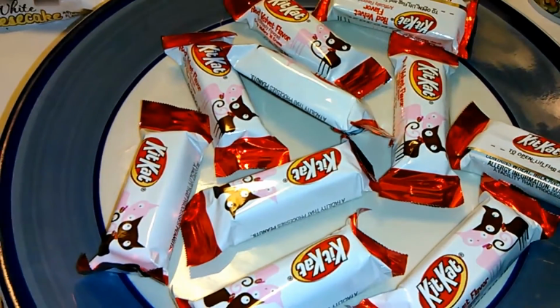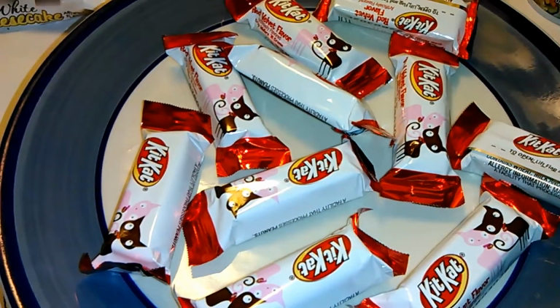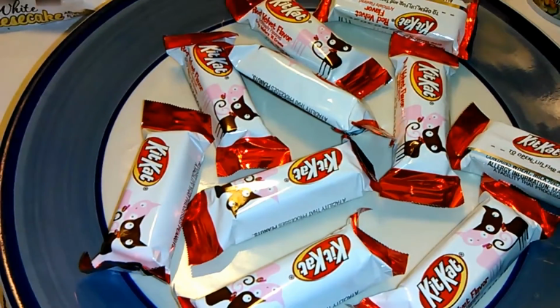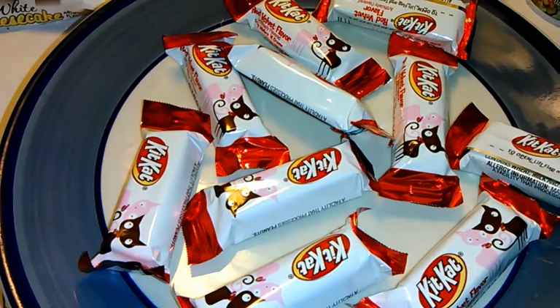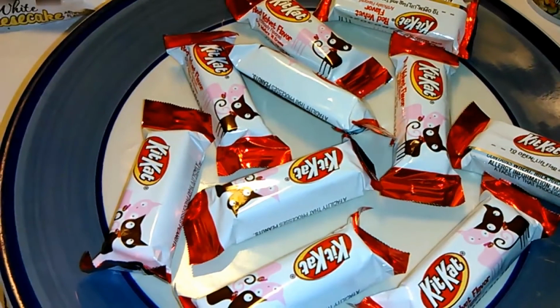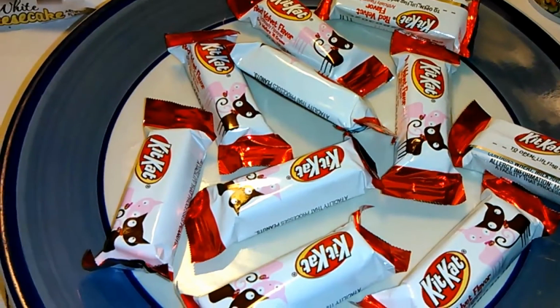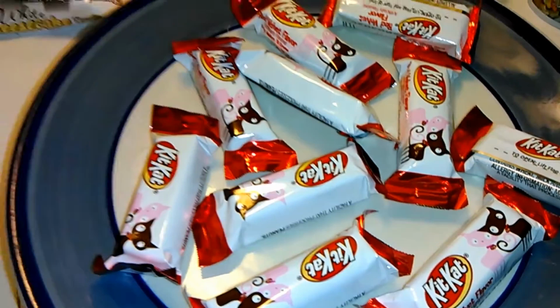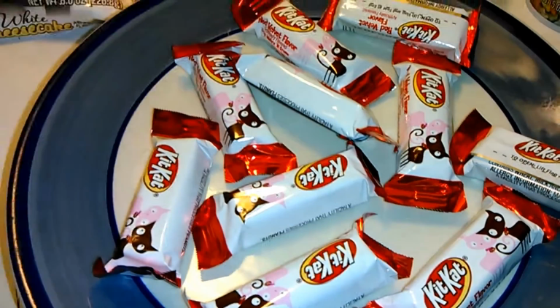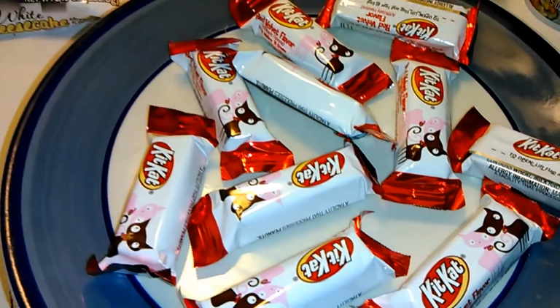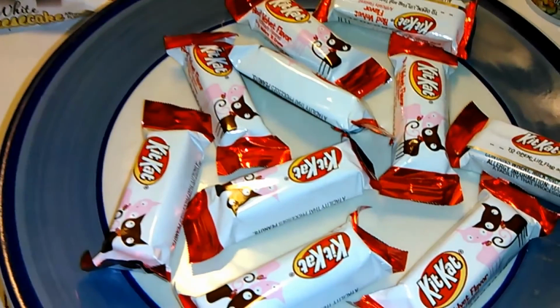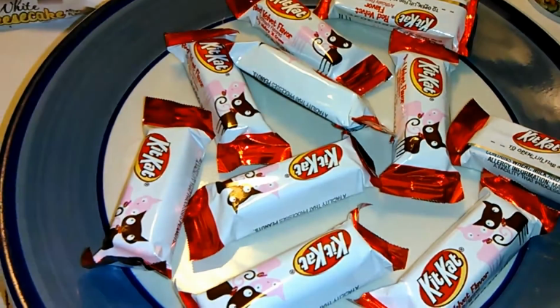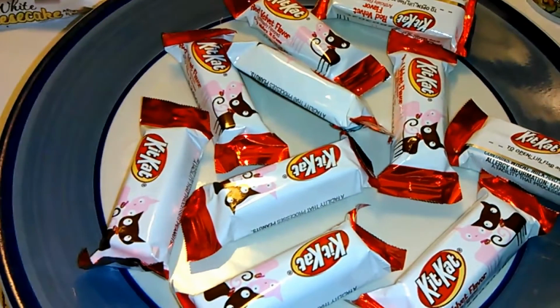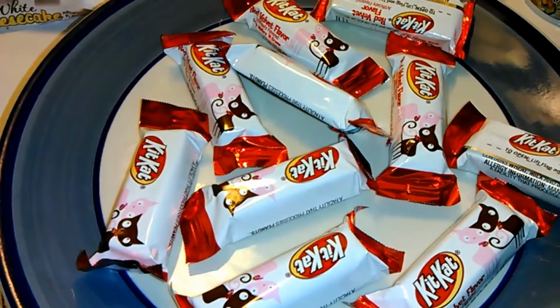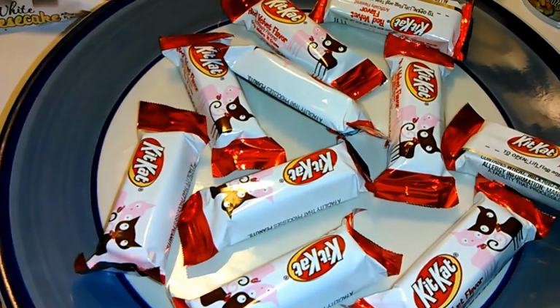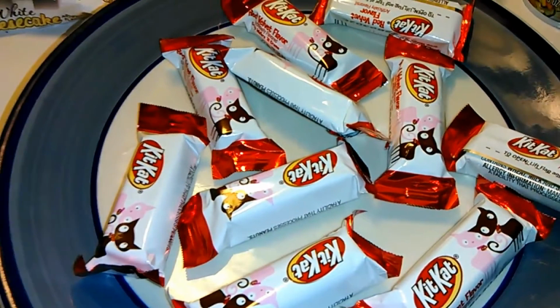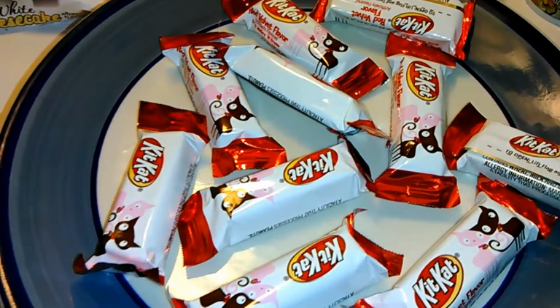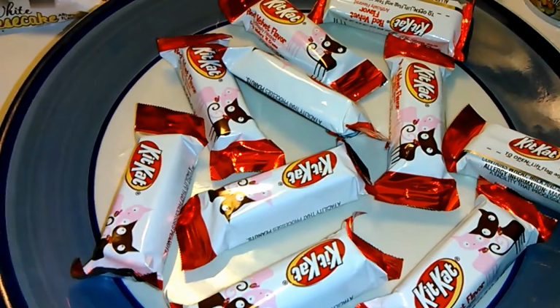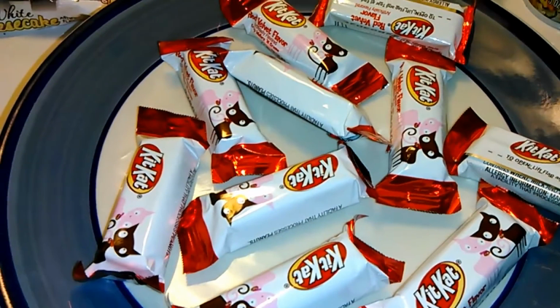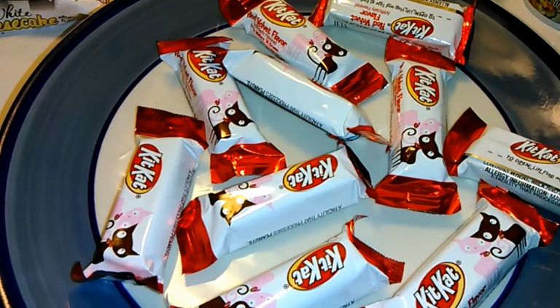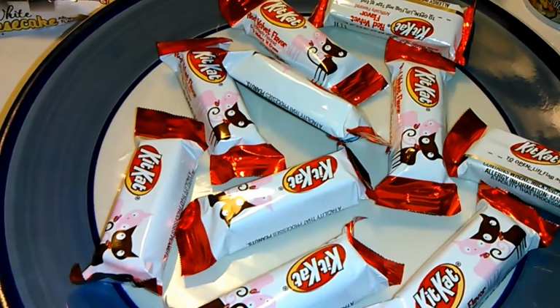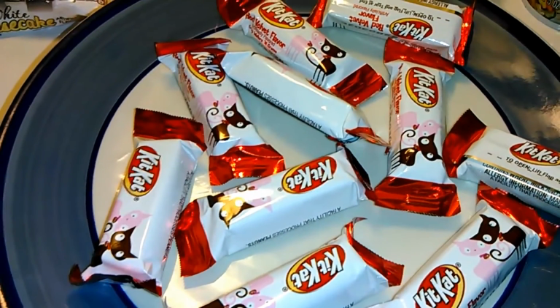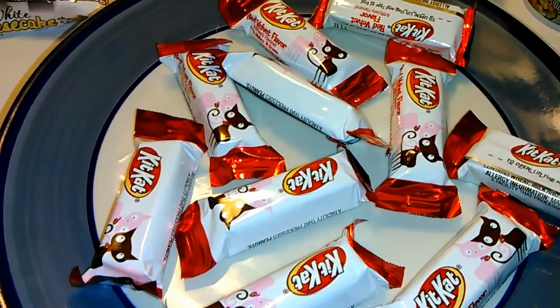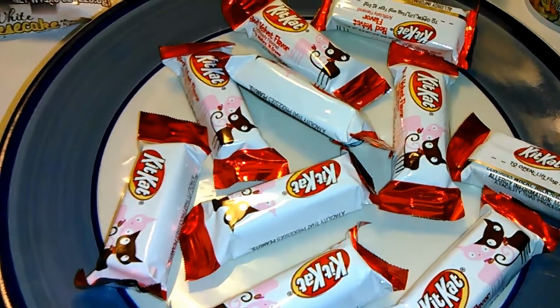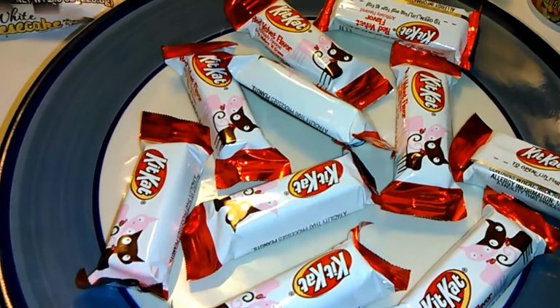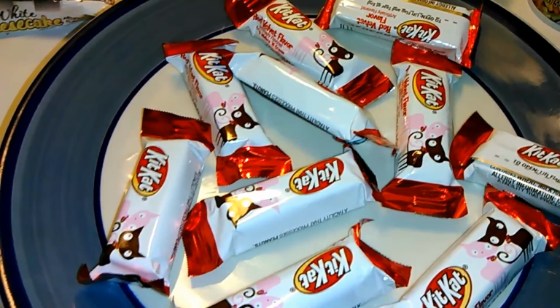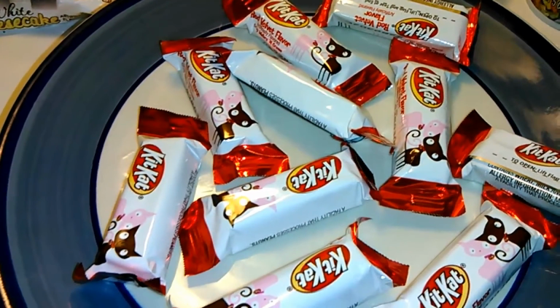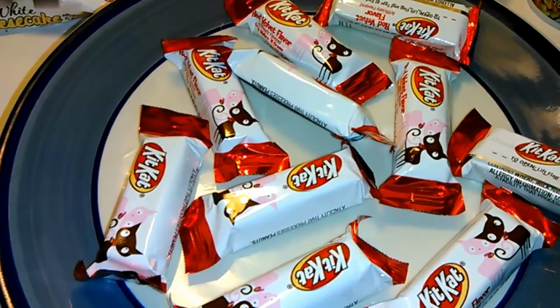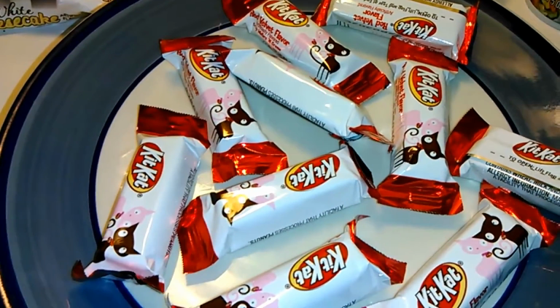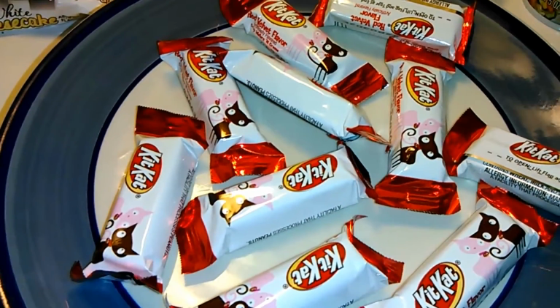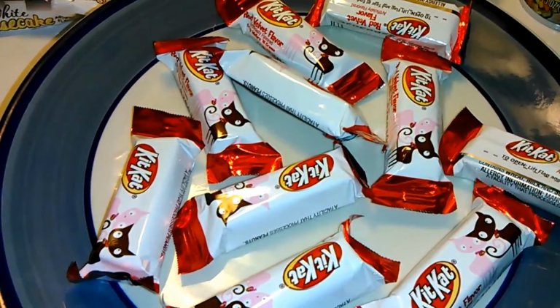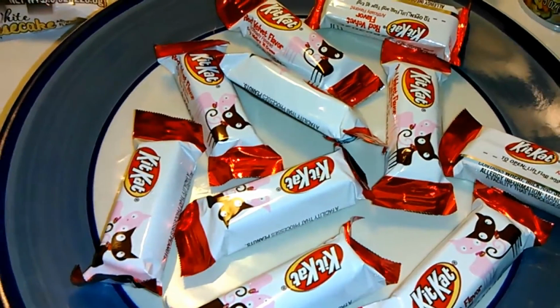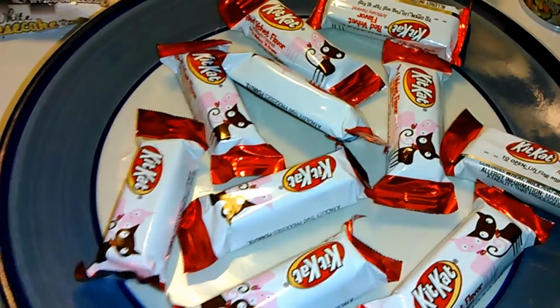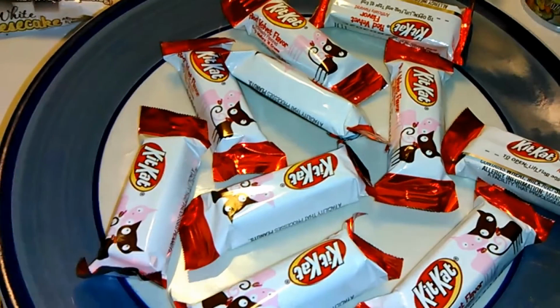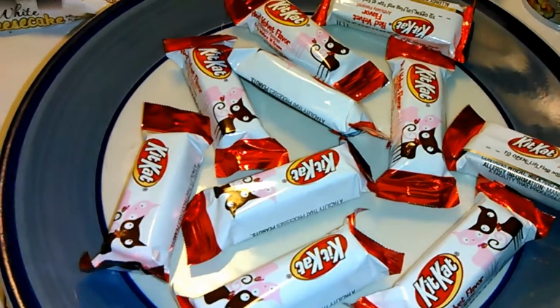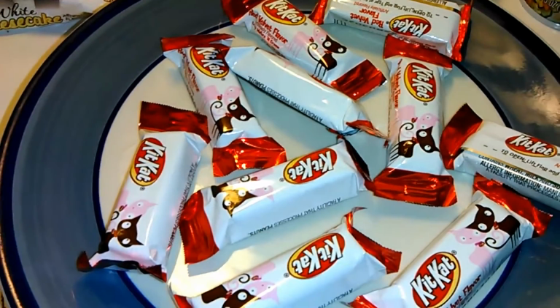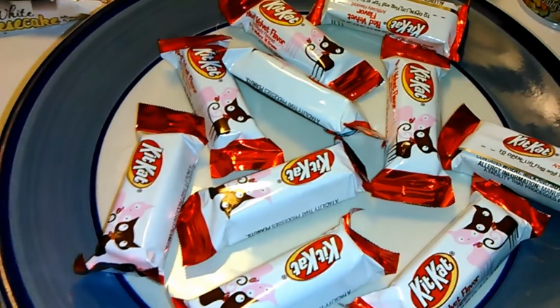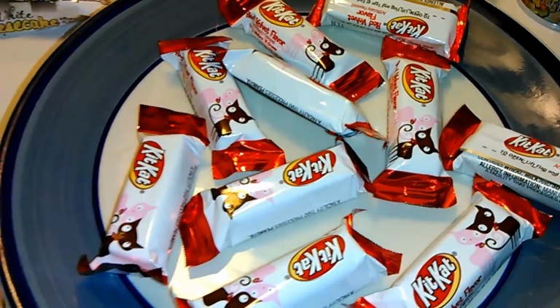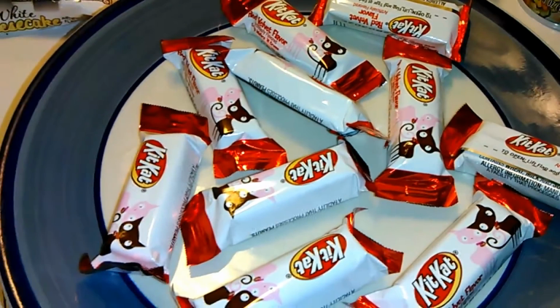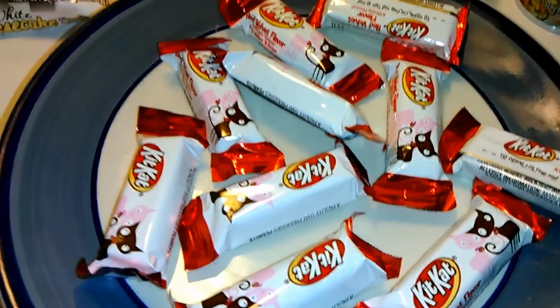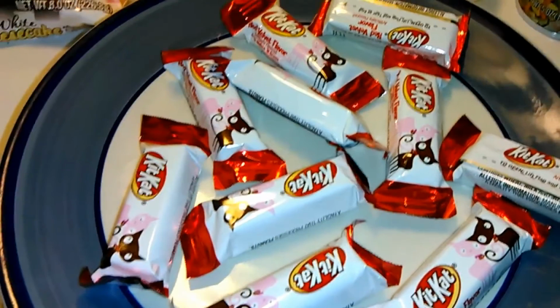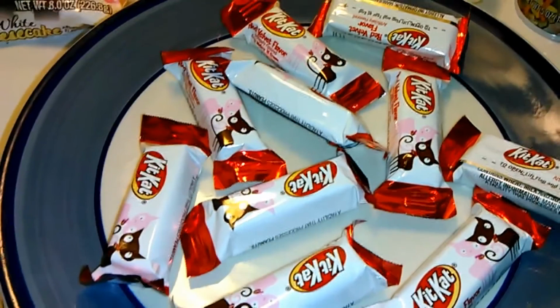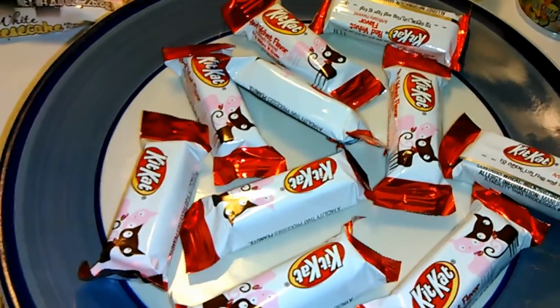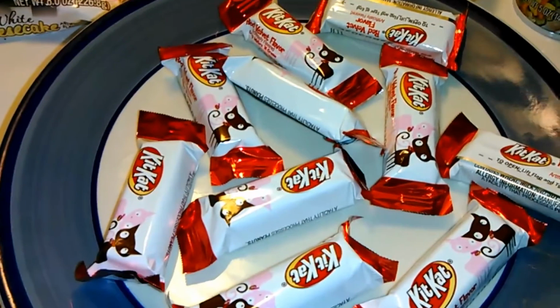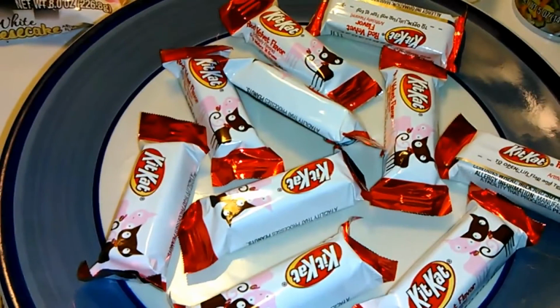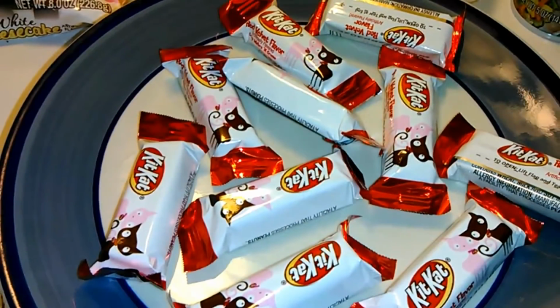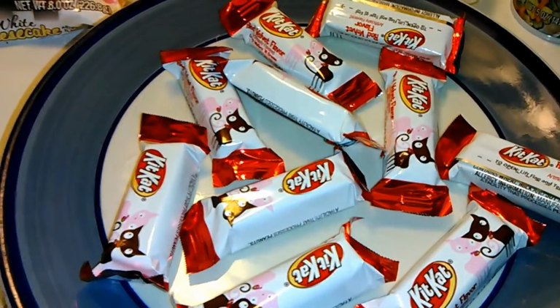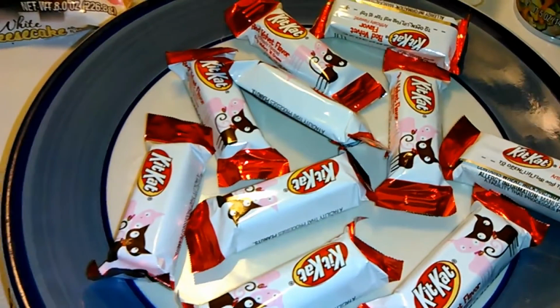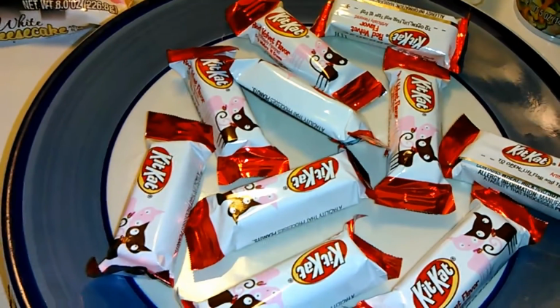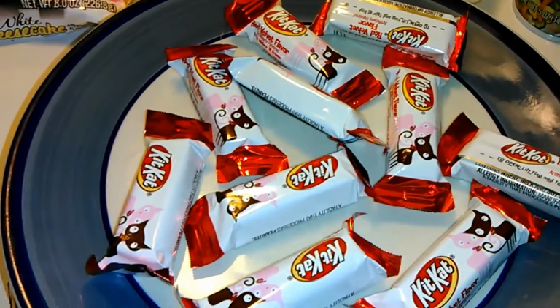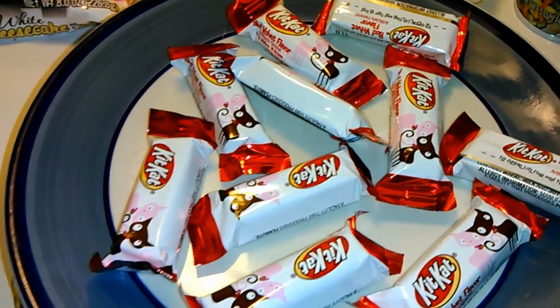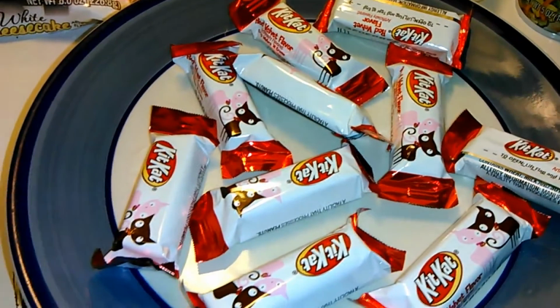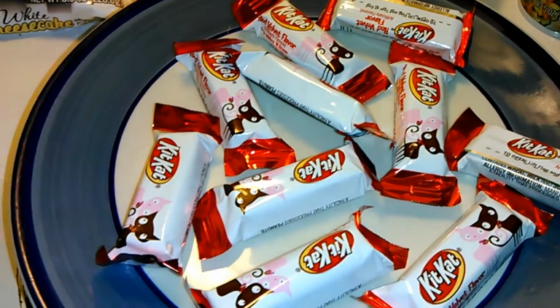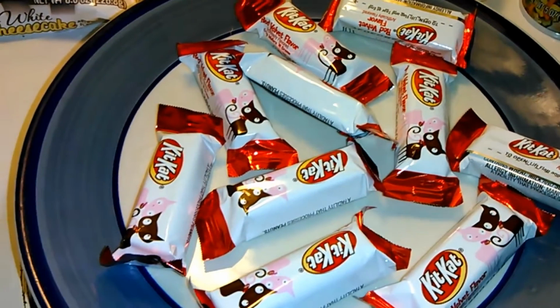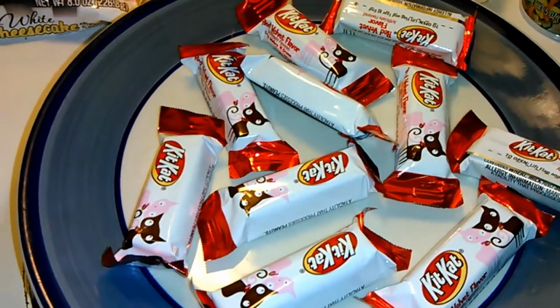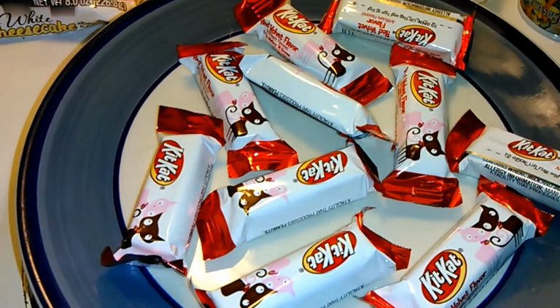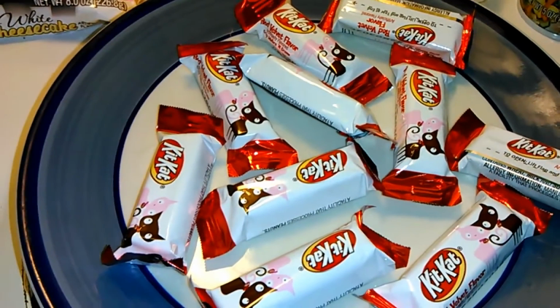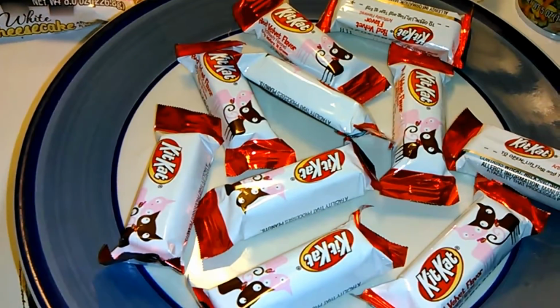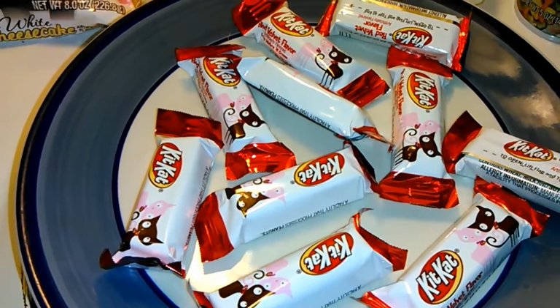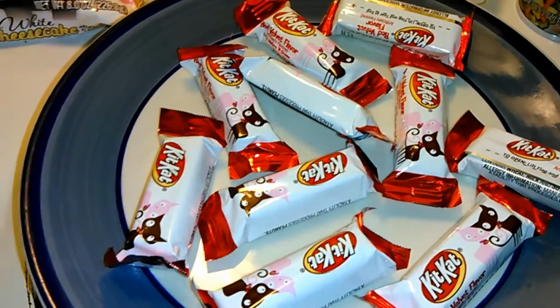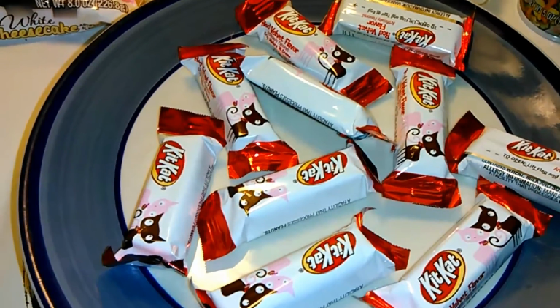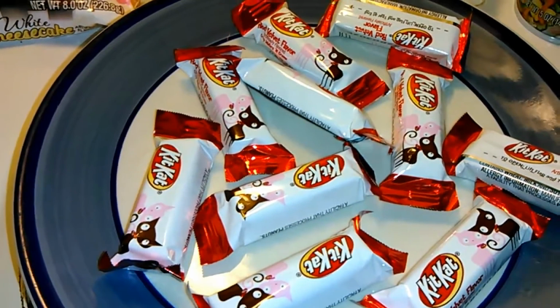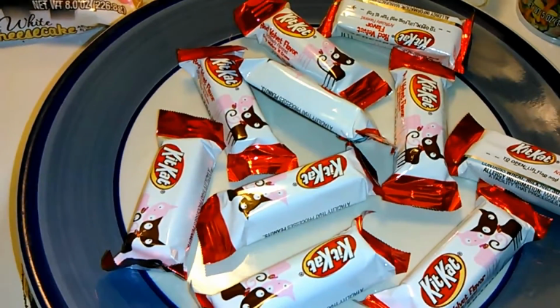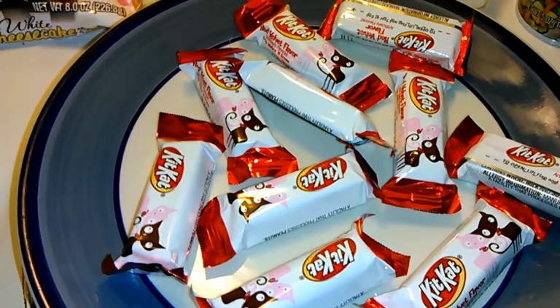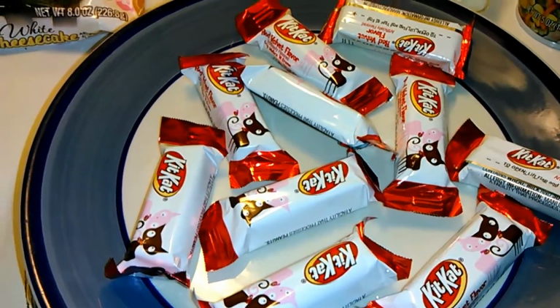As our popcorn is popping, we are going to cut up our candy bars. I am using the red velvet Kit Kat. I'm using about 10 of them, but you can use whatever kind of candy bar you would like.